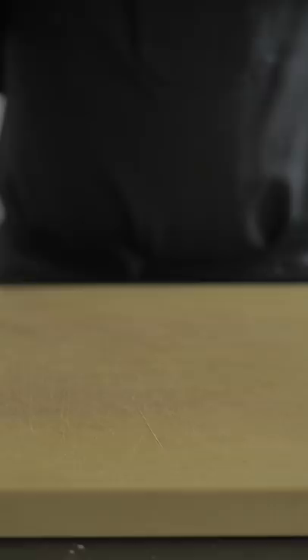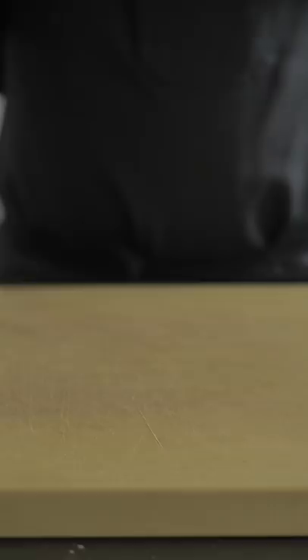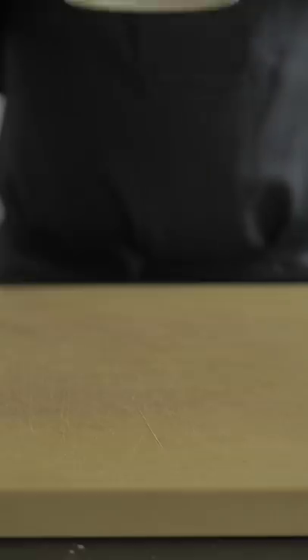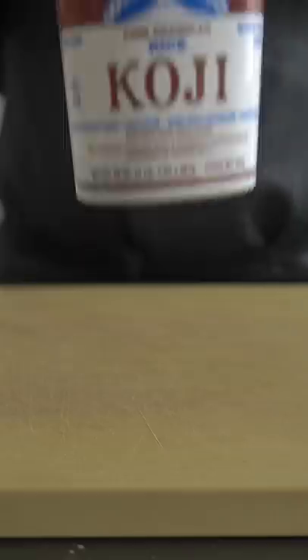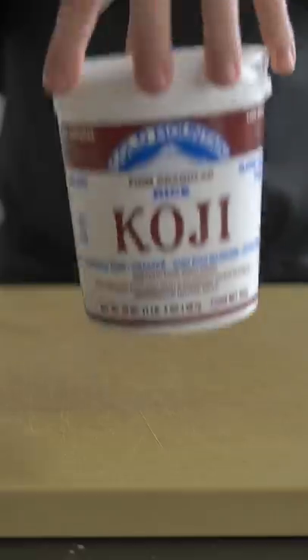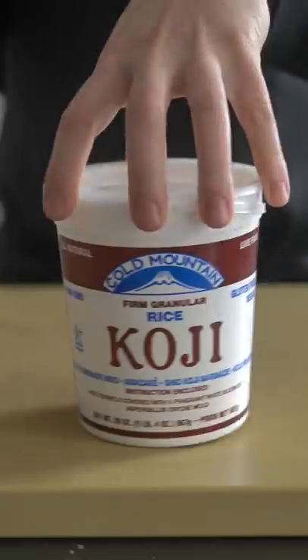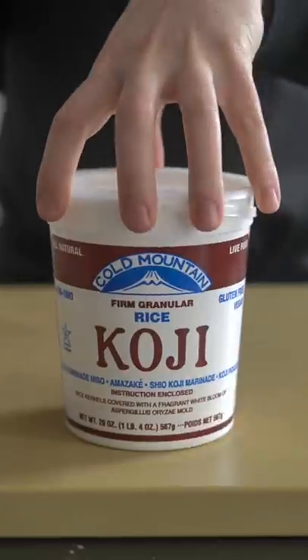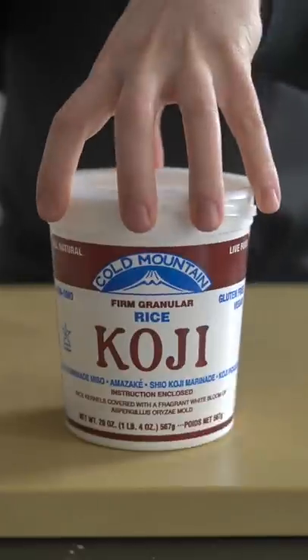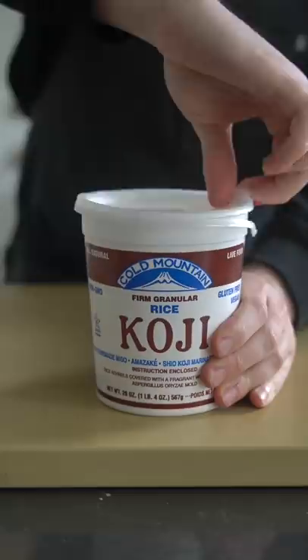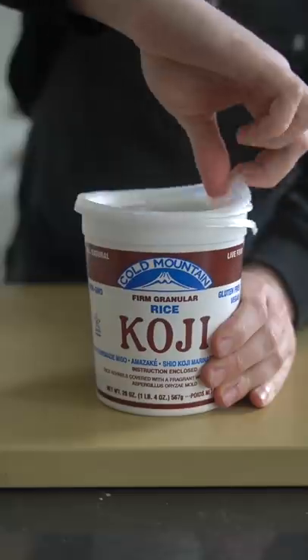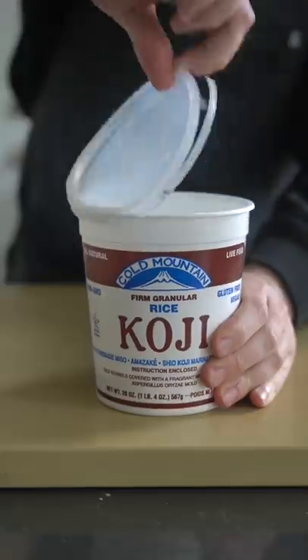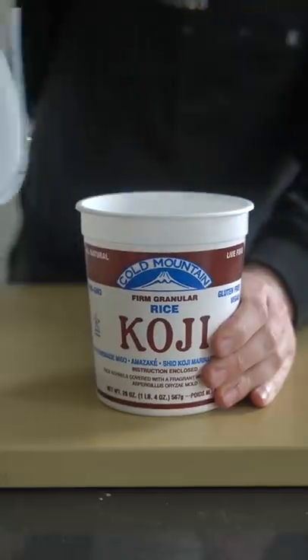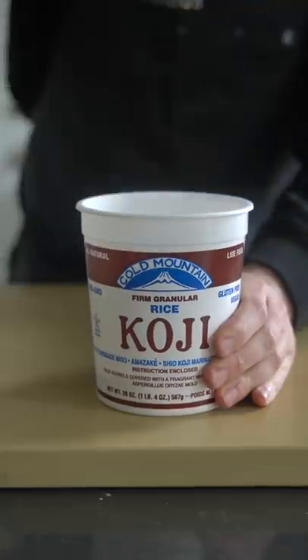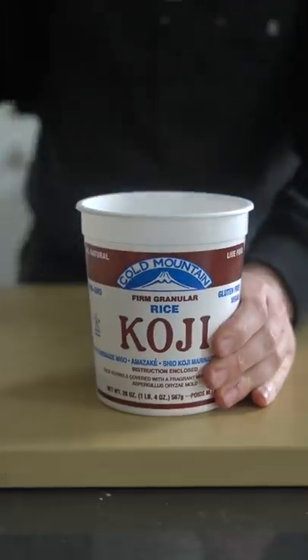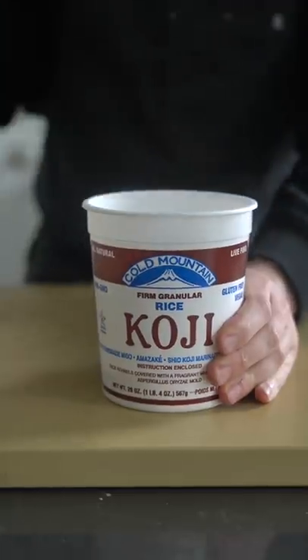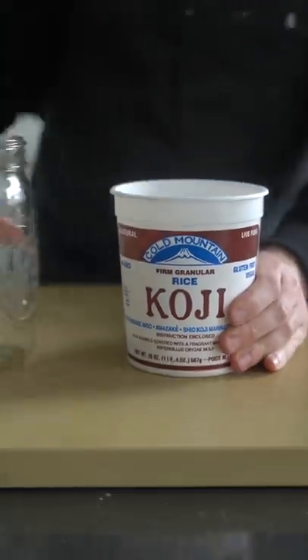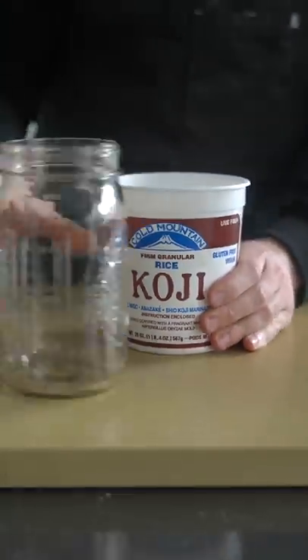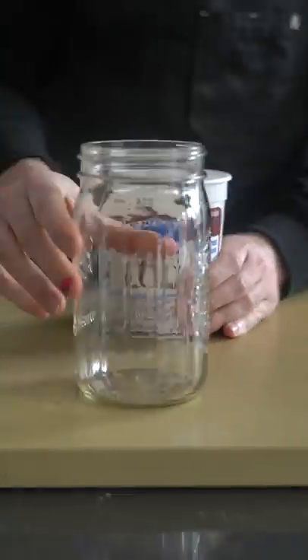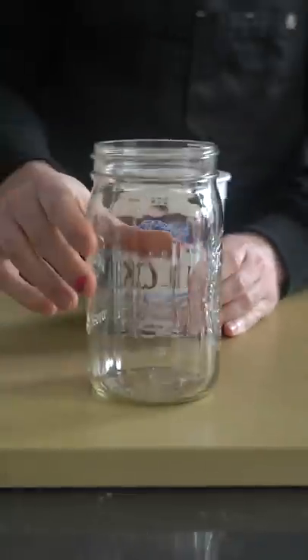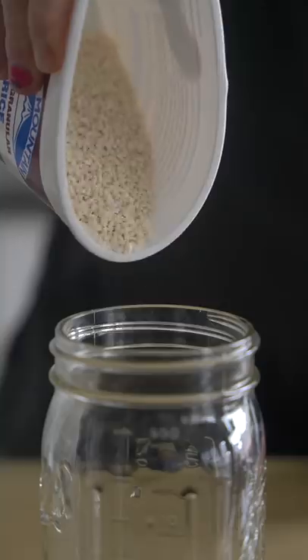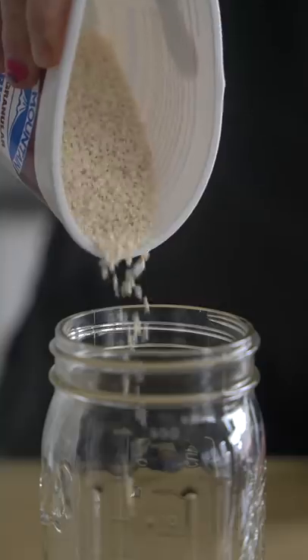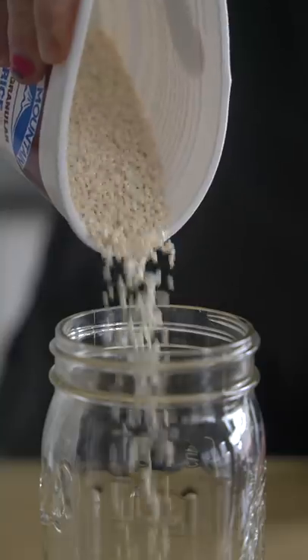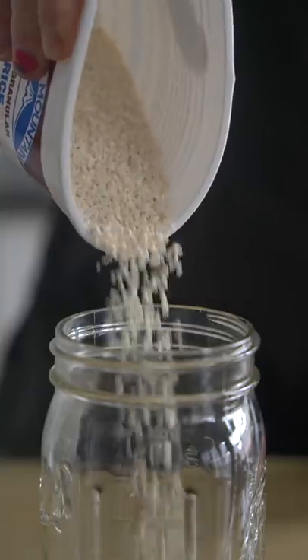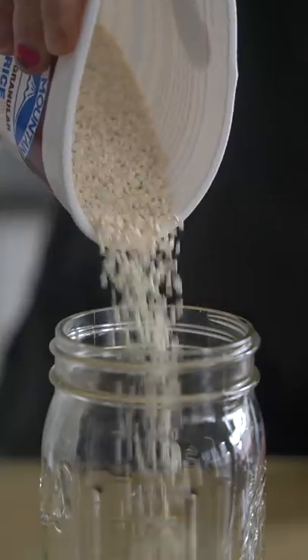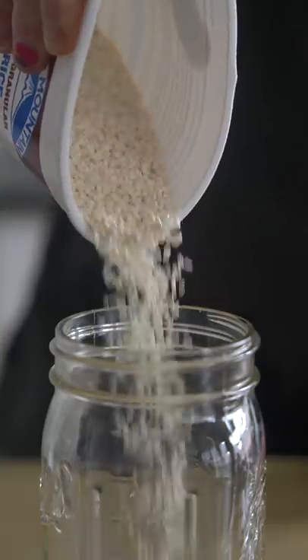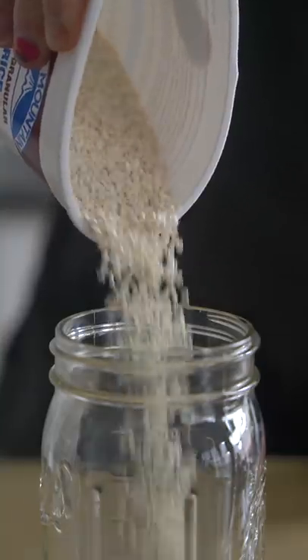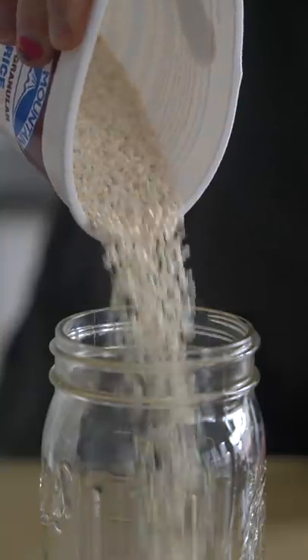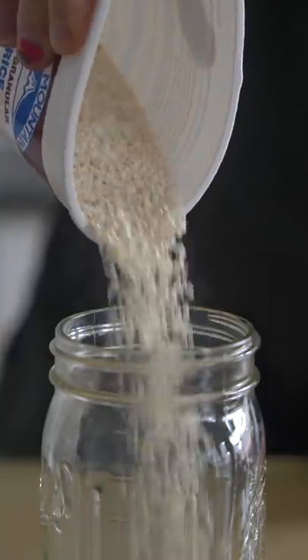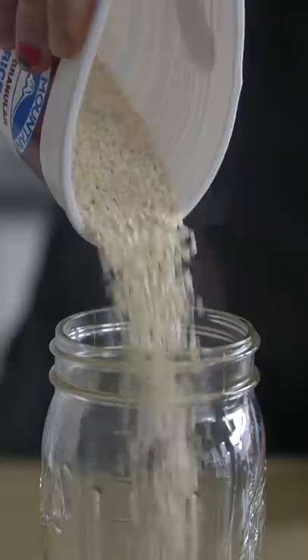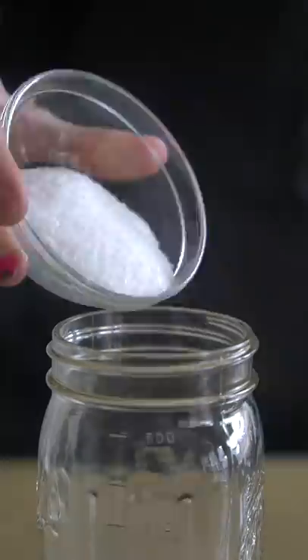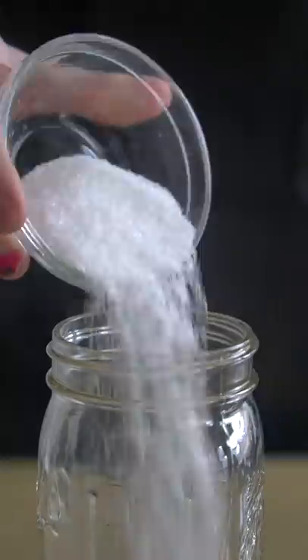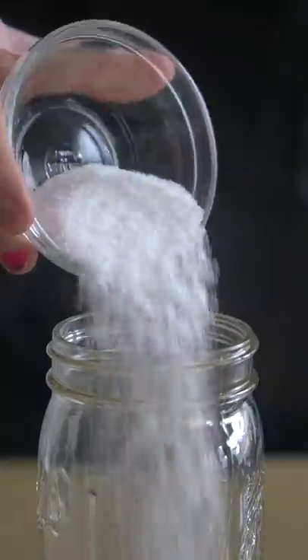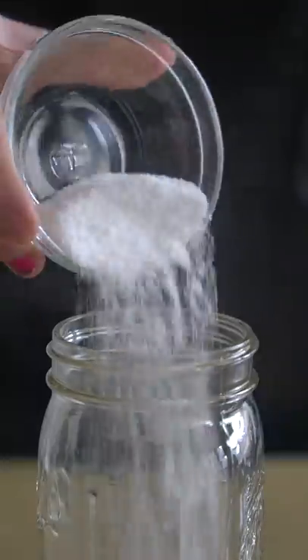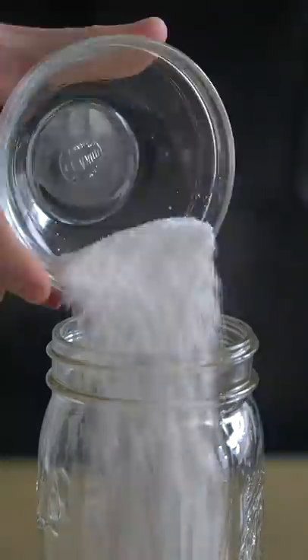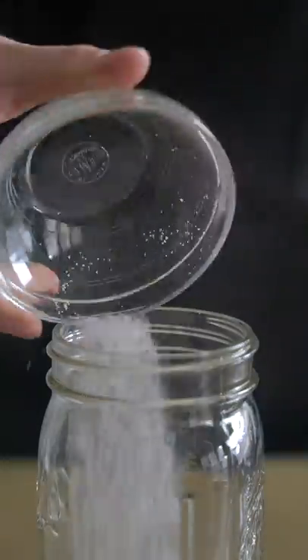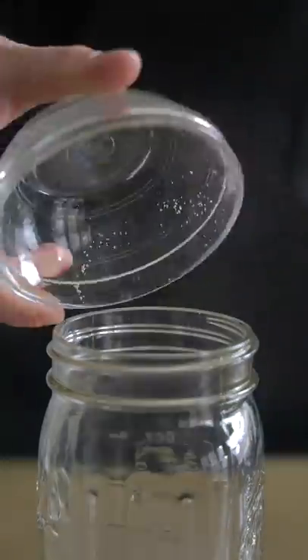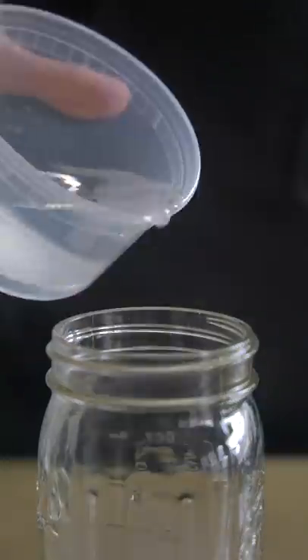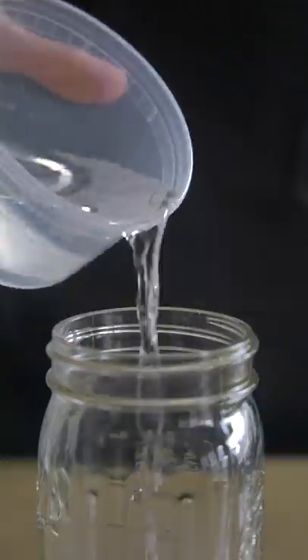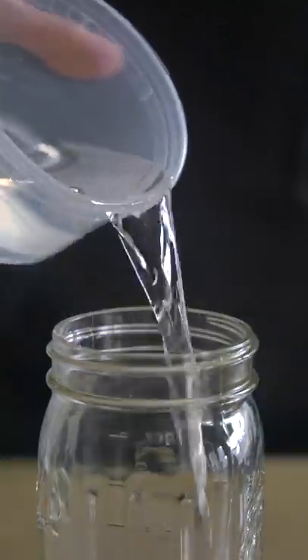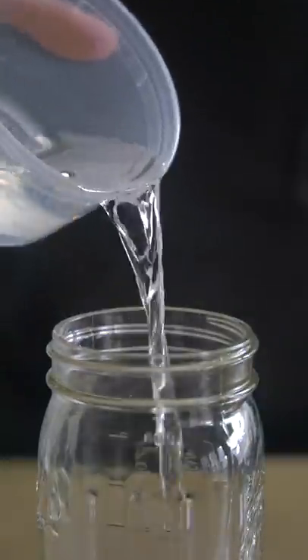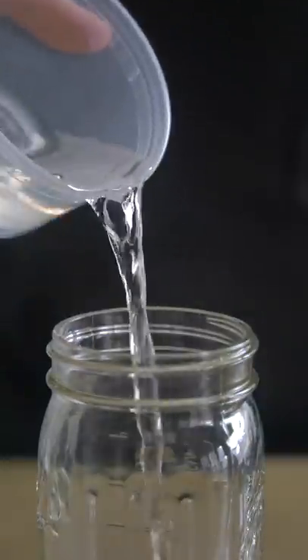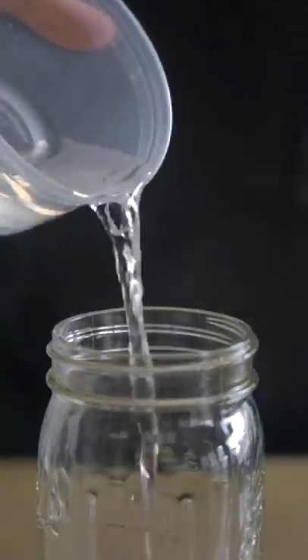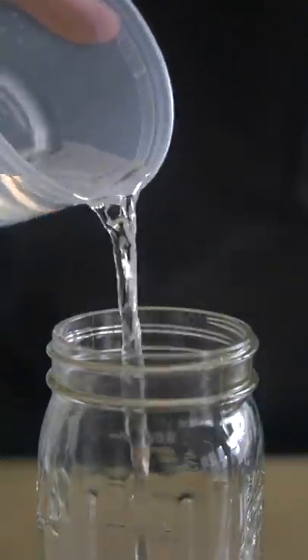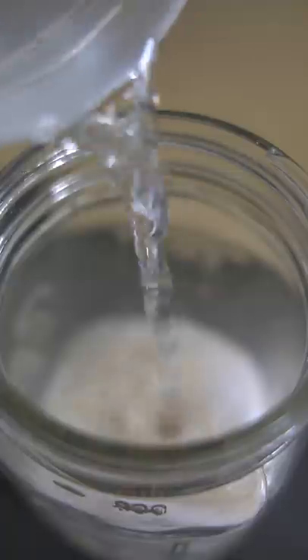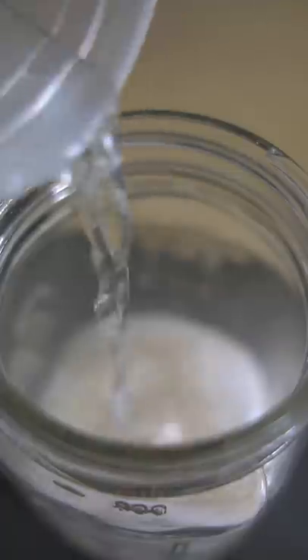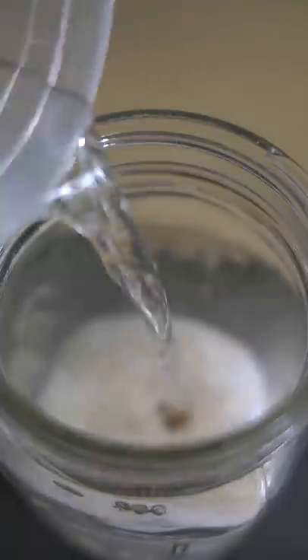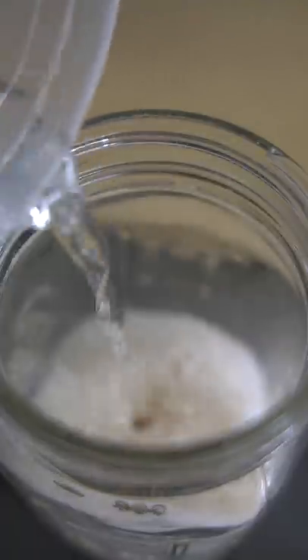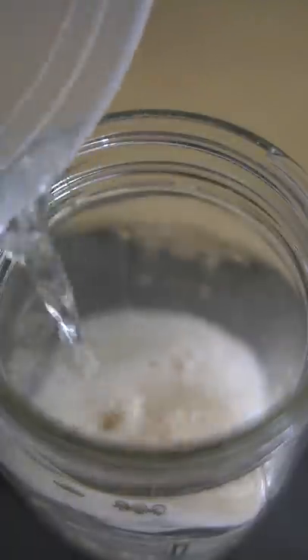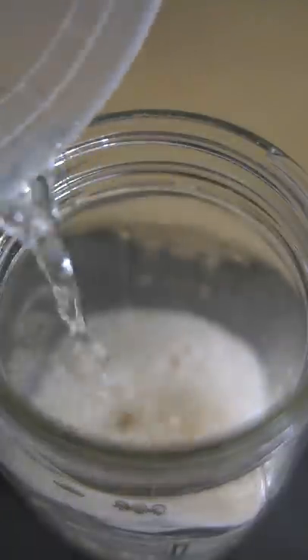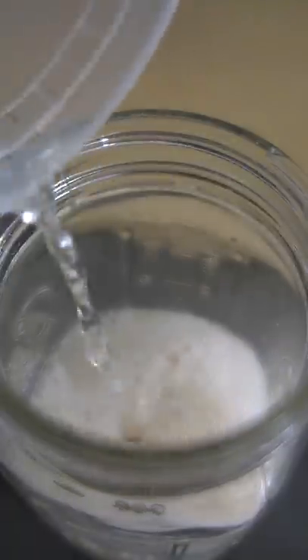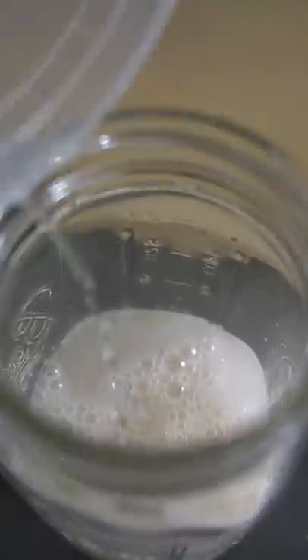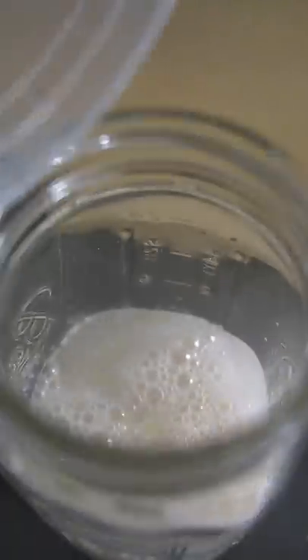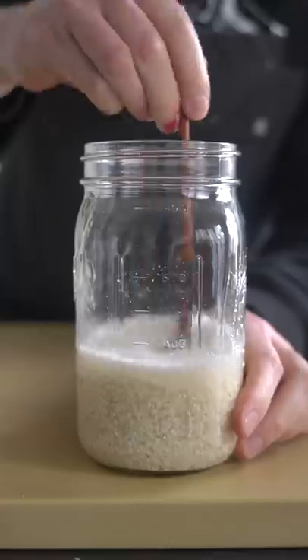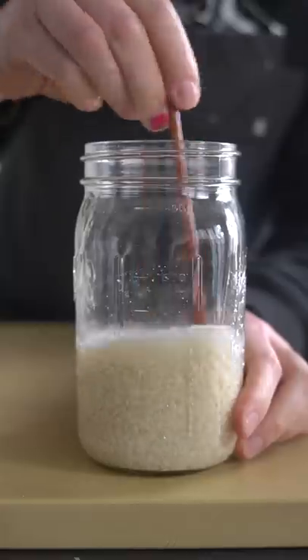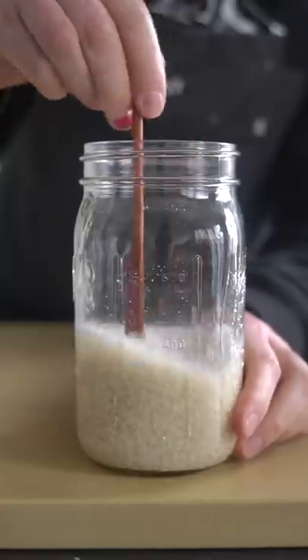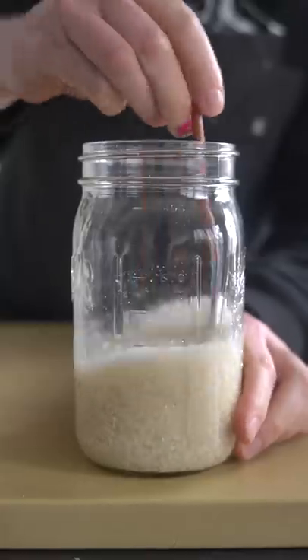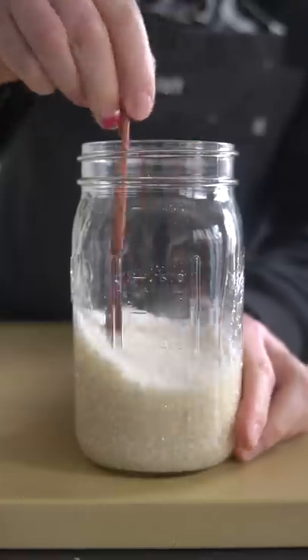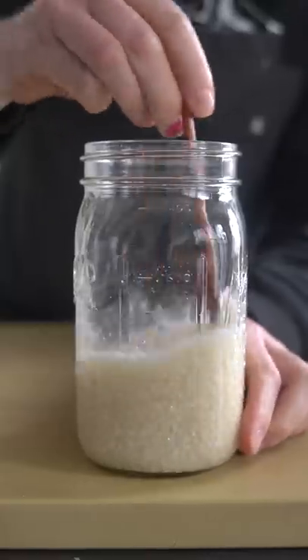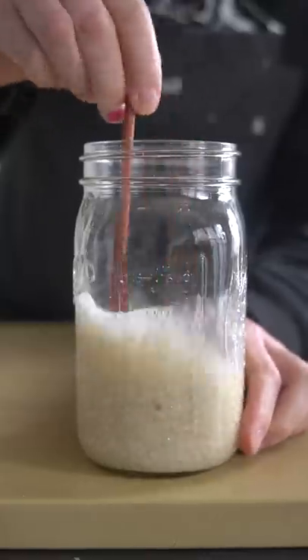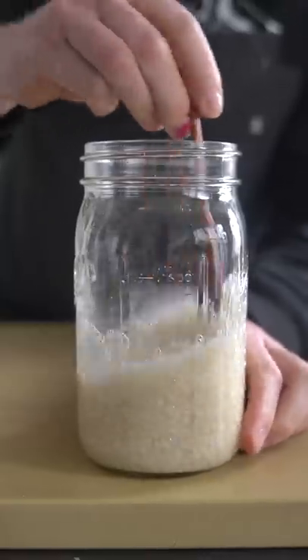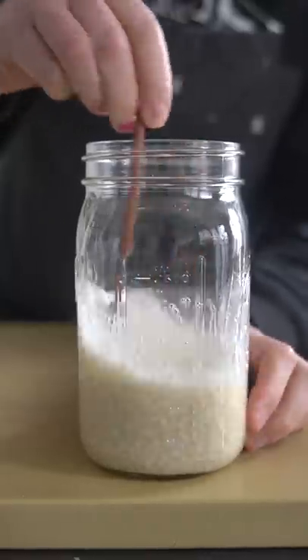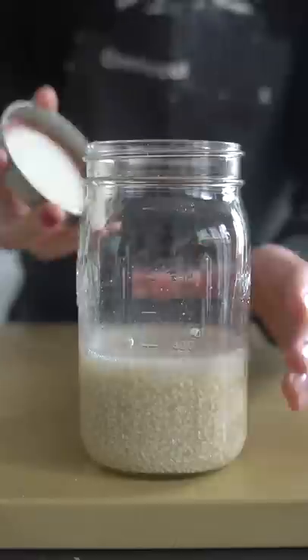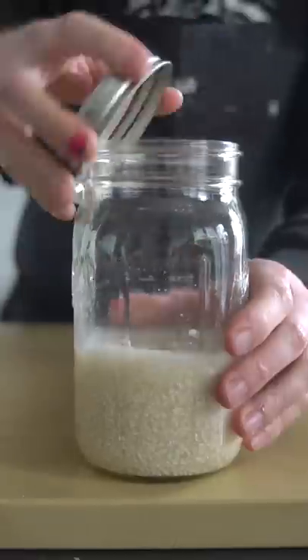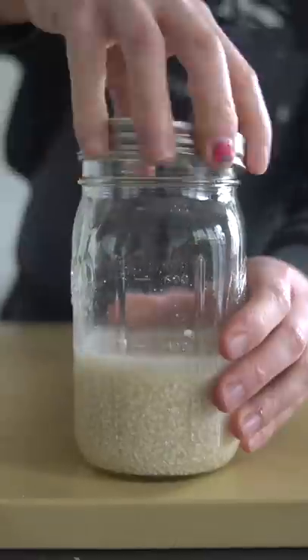This is dried rice koji. It's rice that has been propagated with a special fungus then left to ferment. It's used to make things like rice wine and miso.